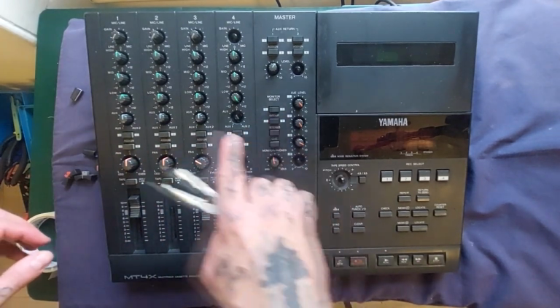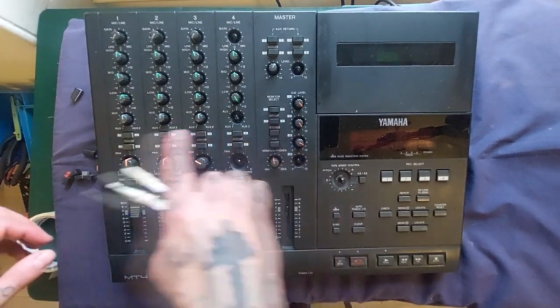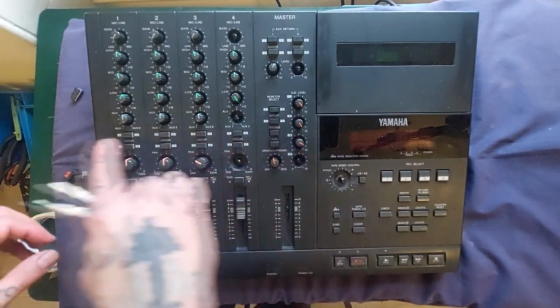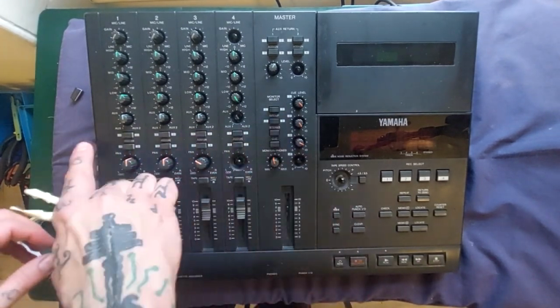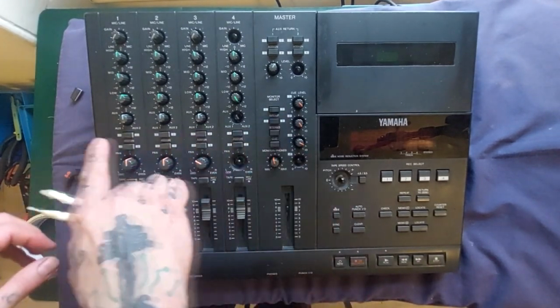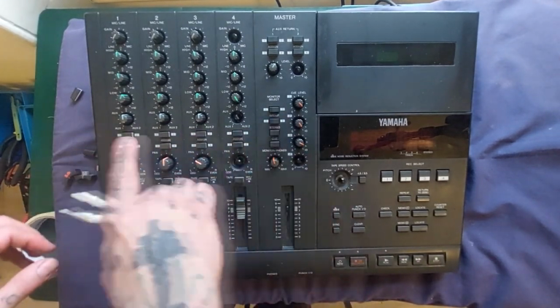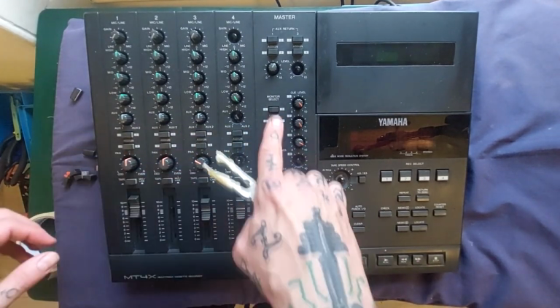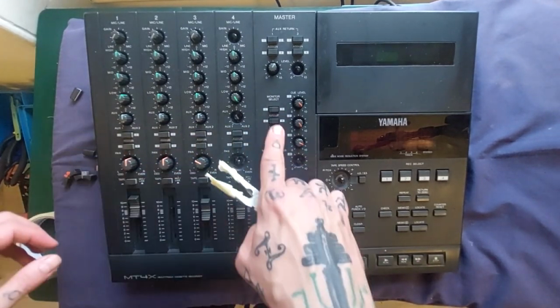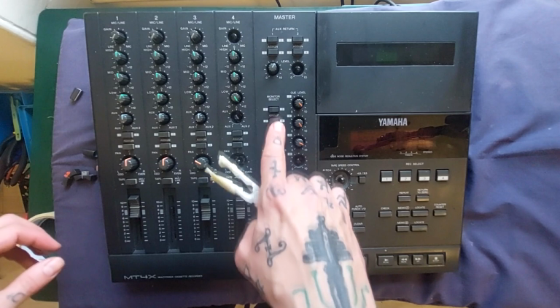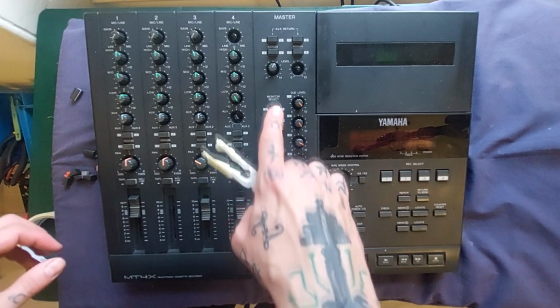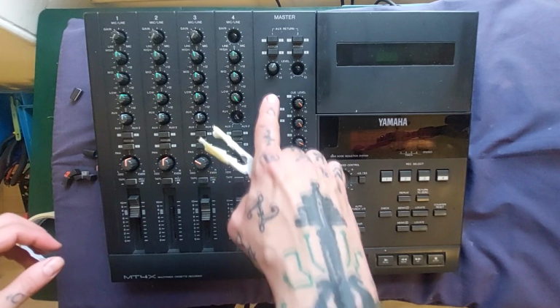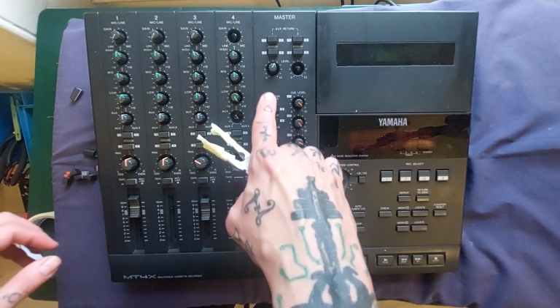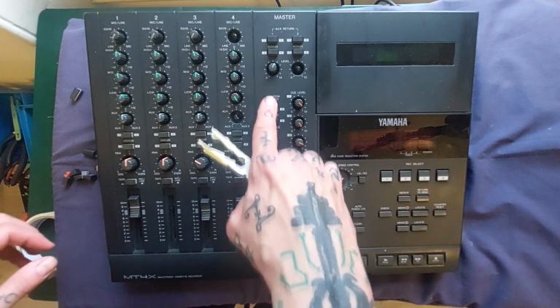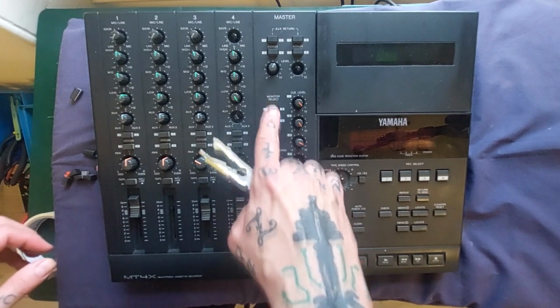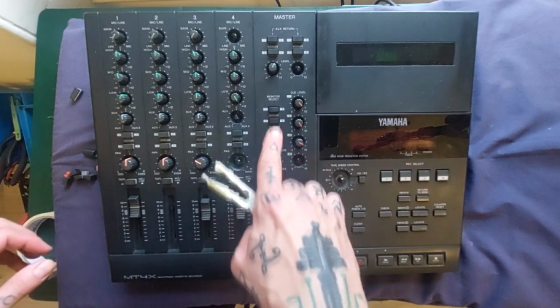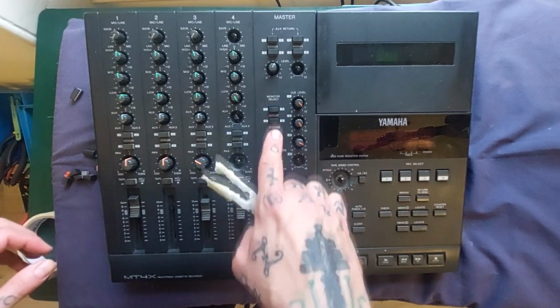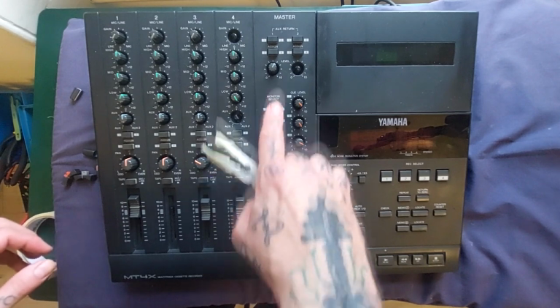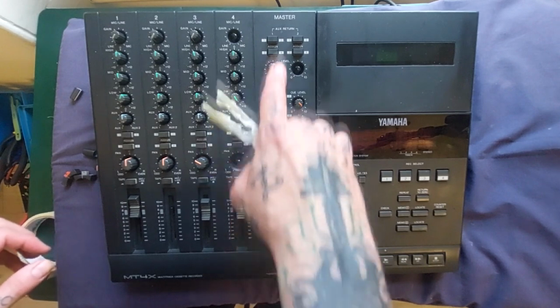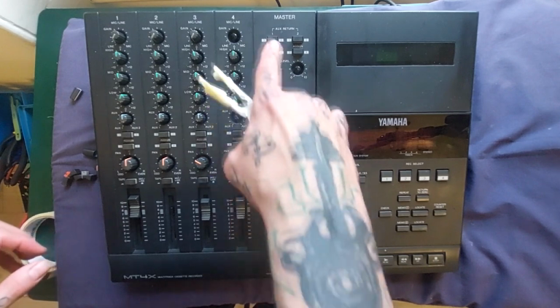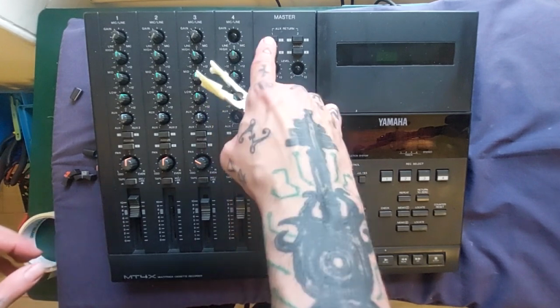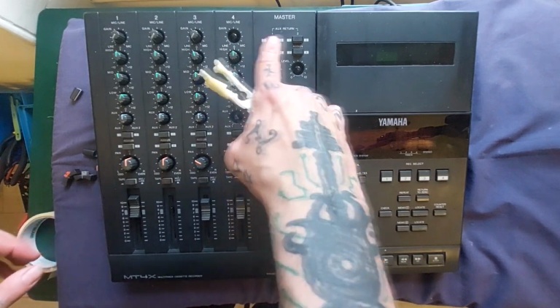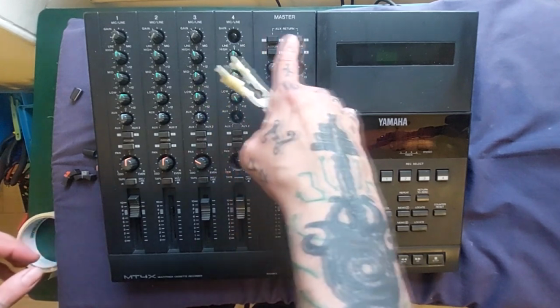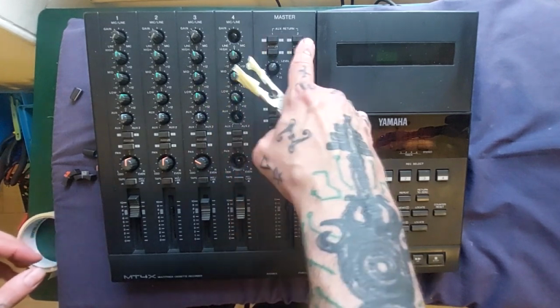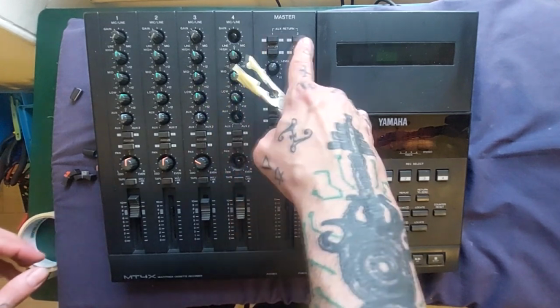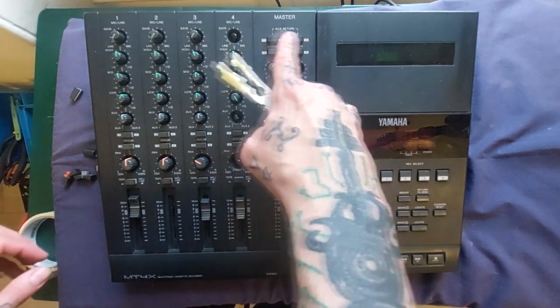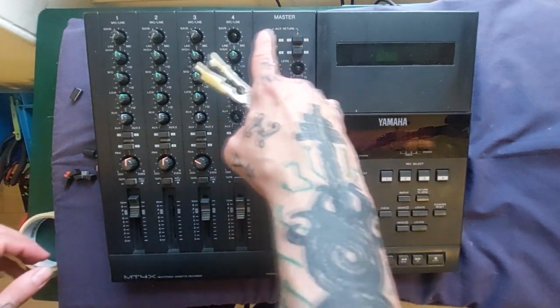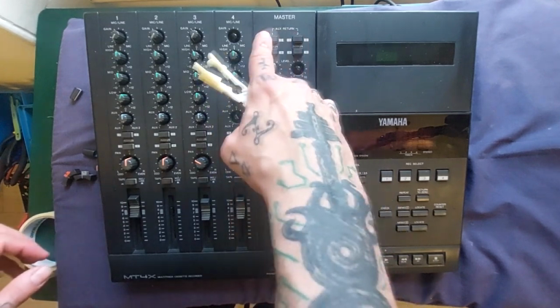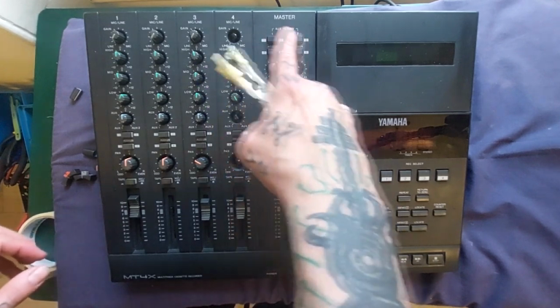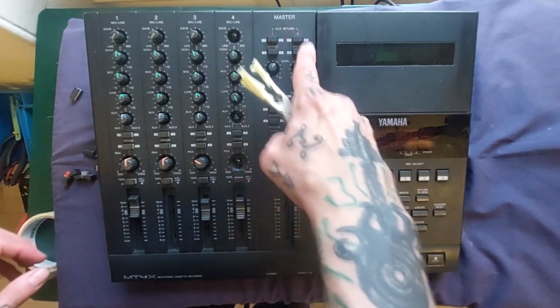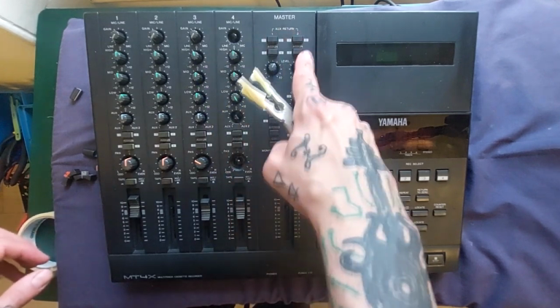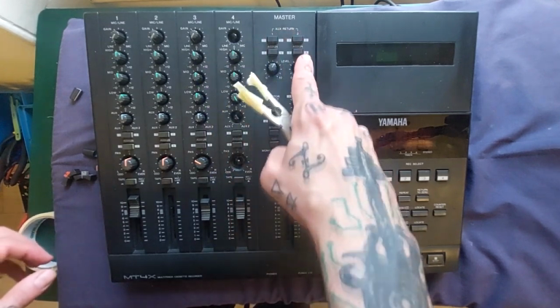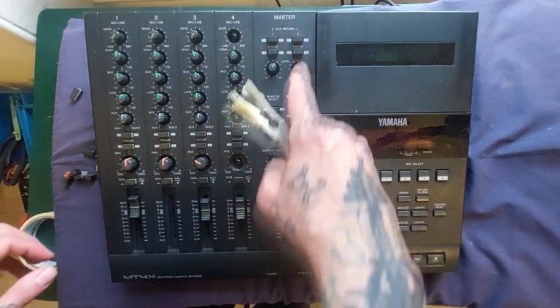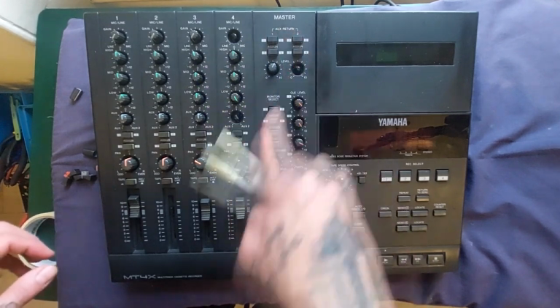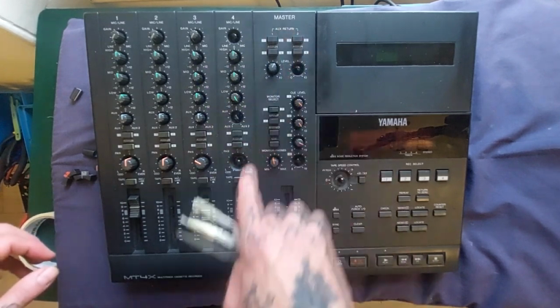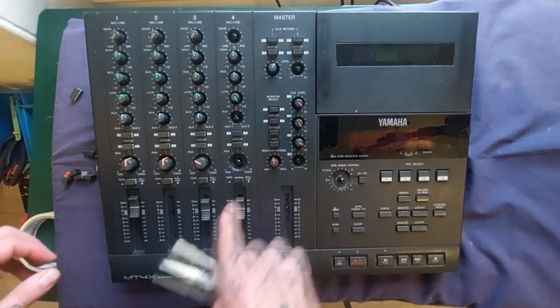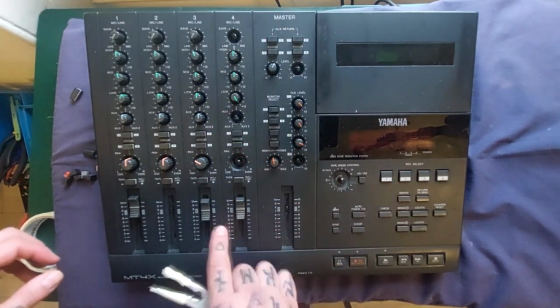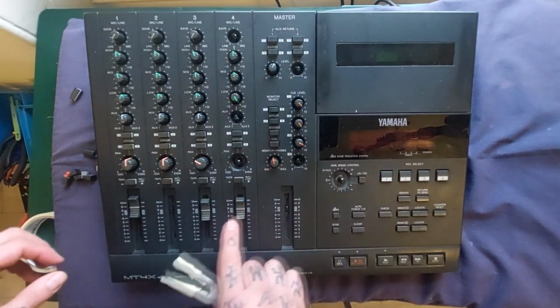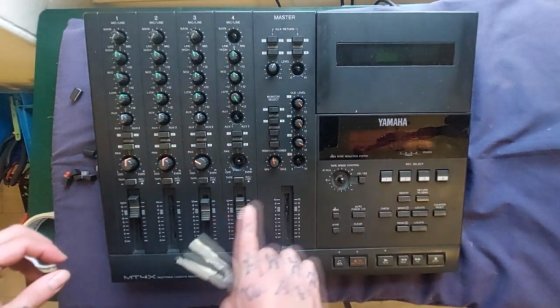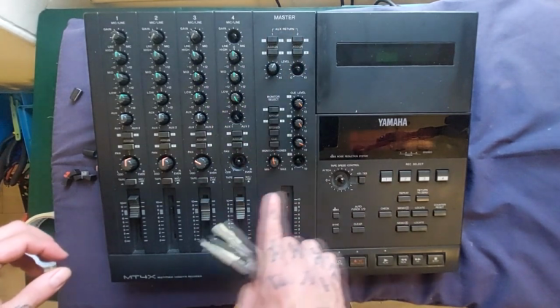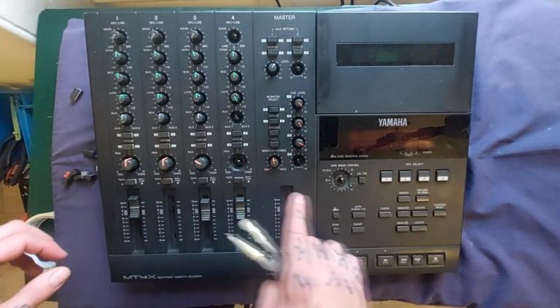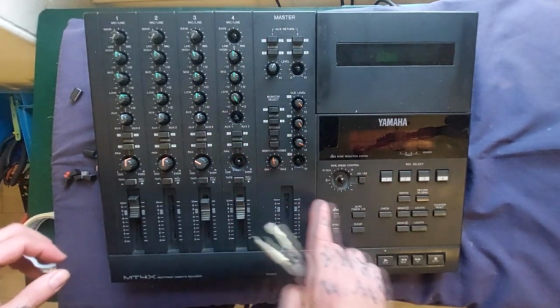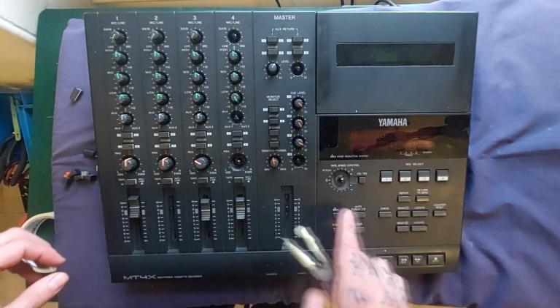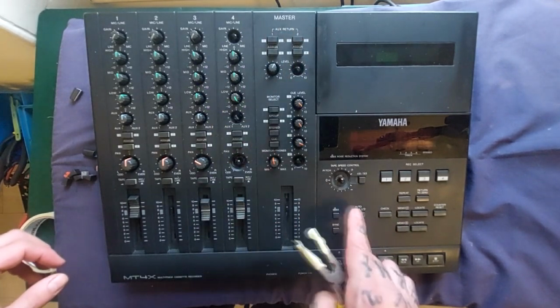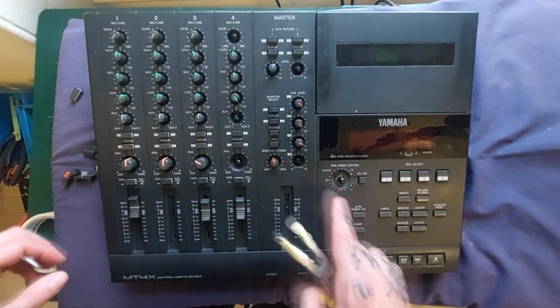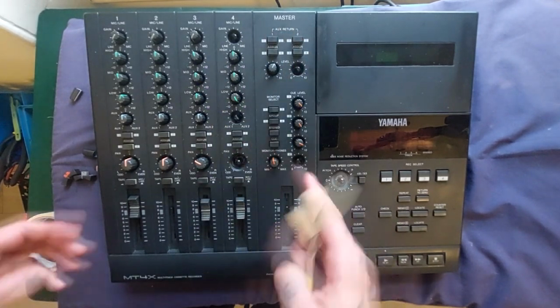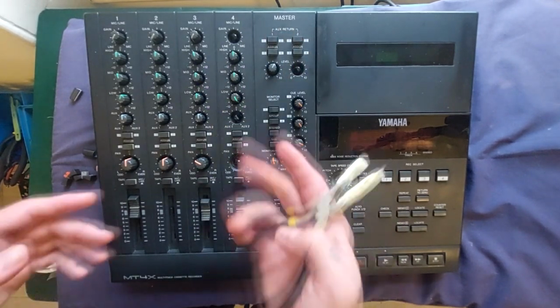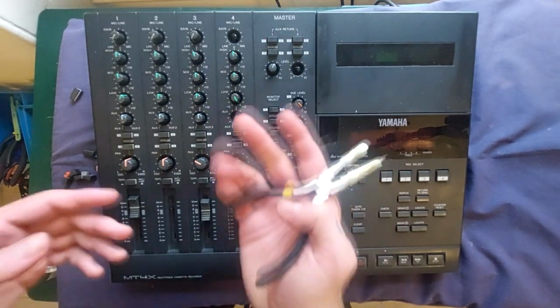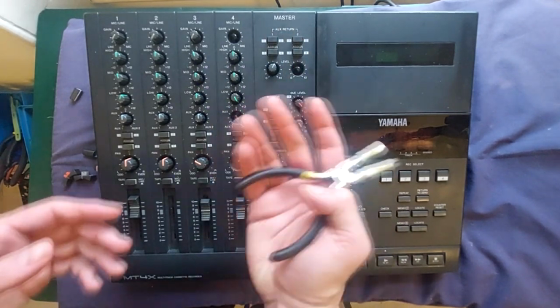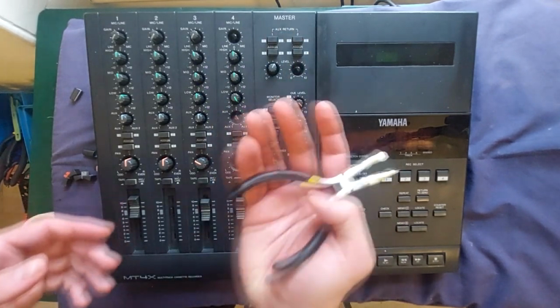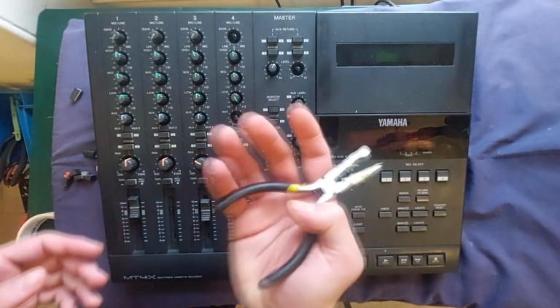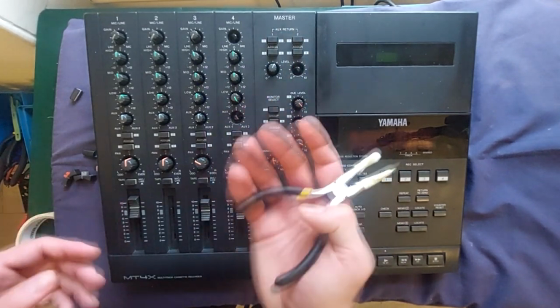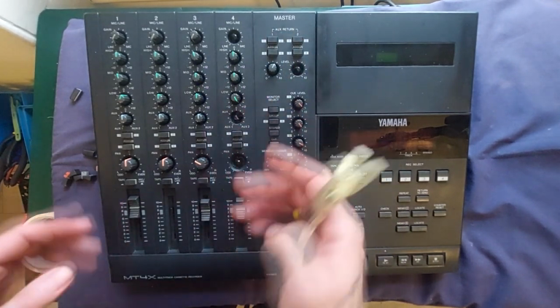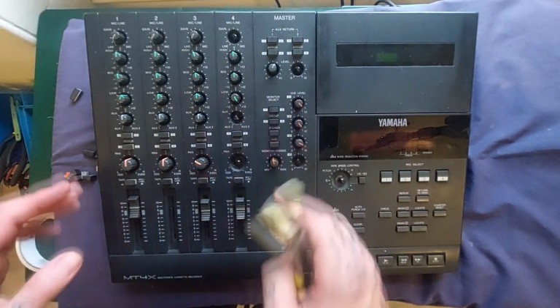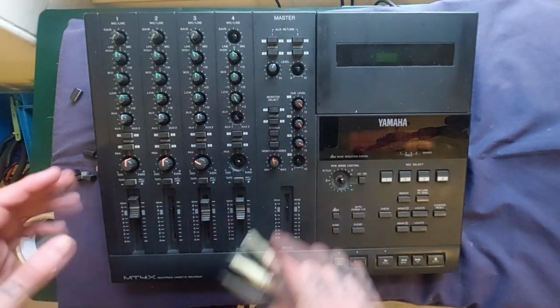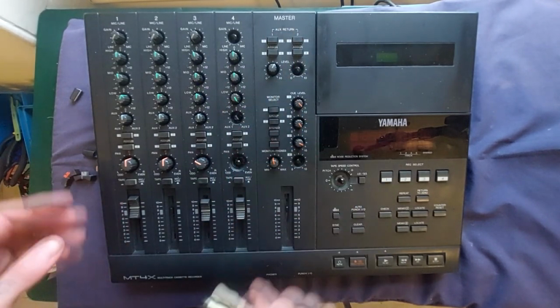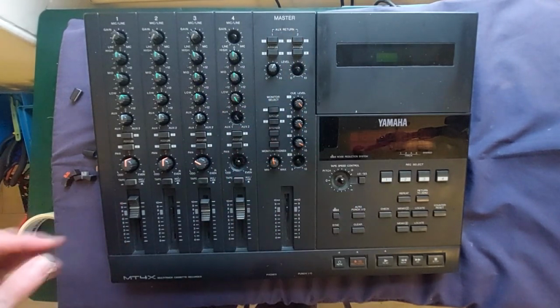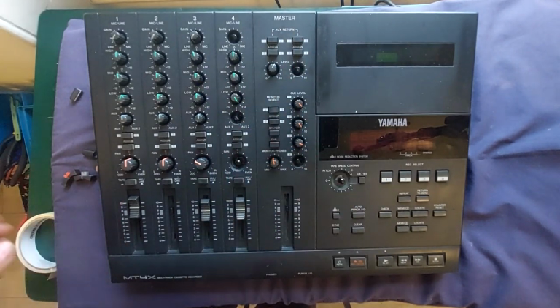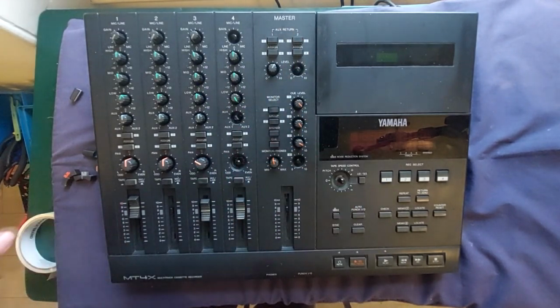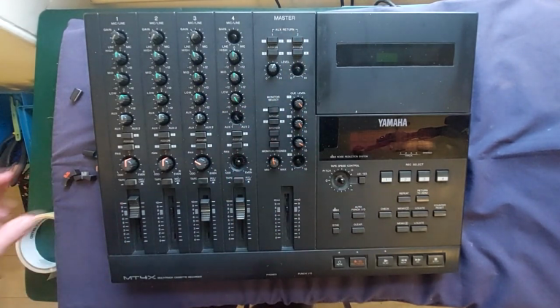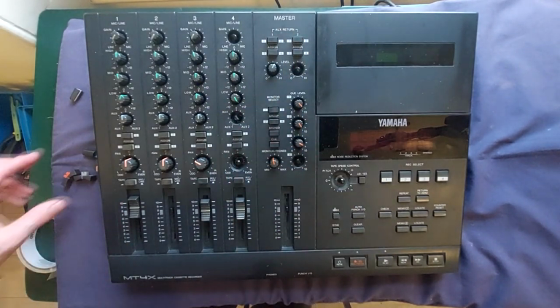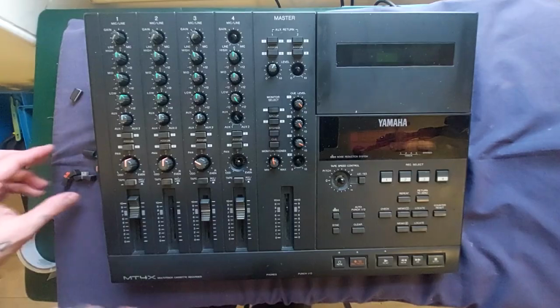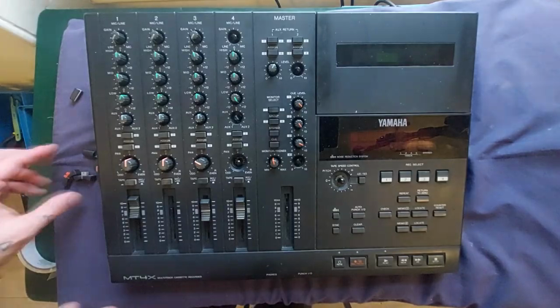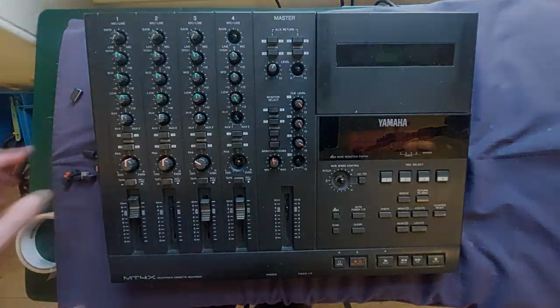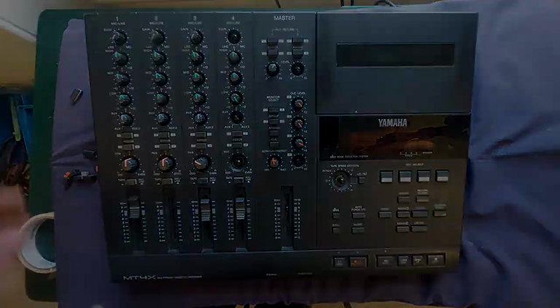These push-push buttons for auxiliary and monitor selection, auxiliary return and so on — I think they're going to be mounted from the back, so we'll leave those.